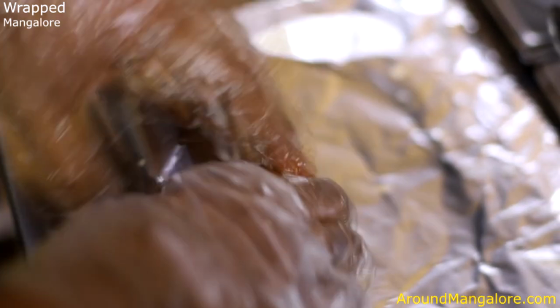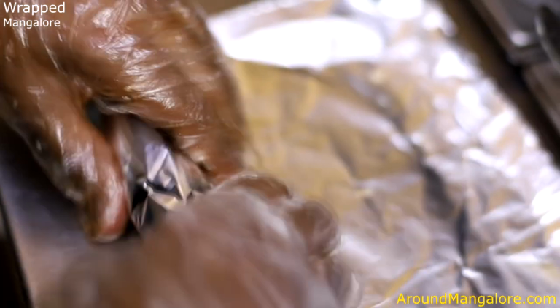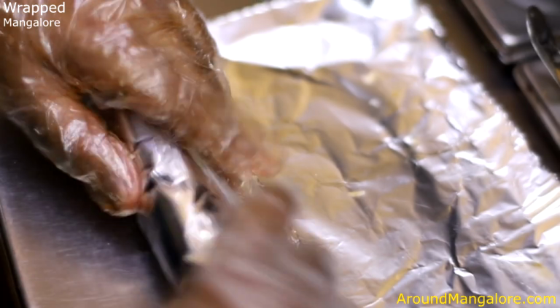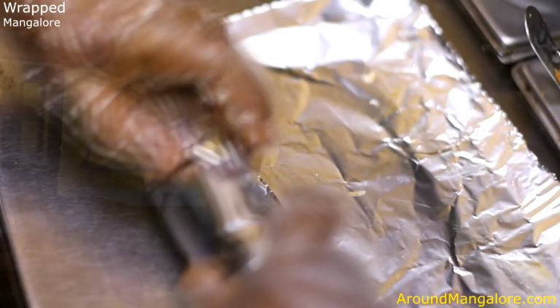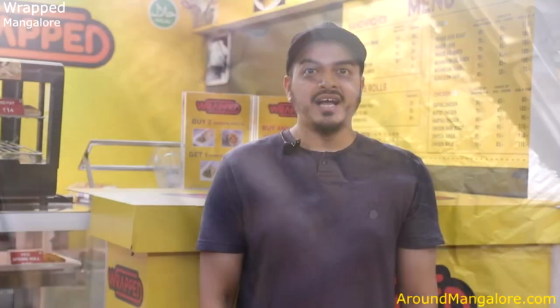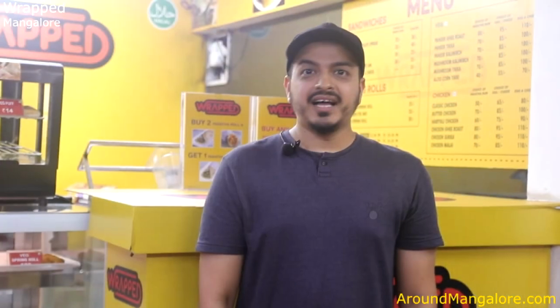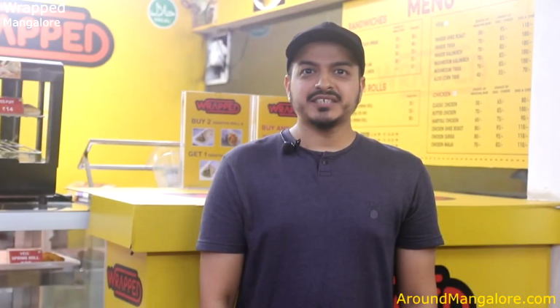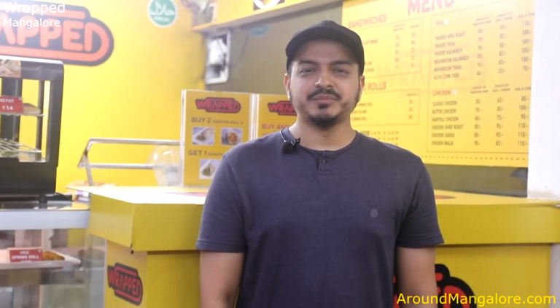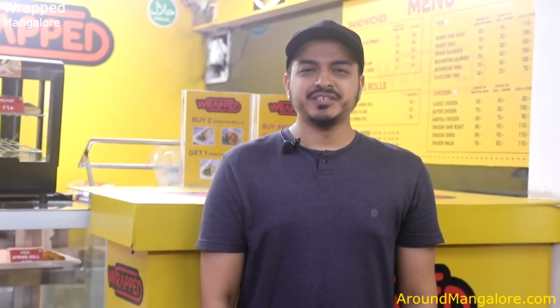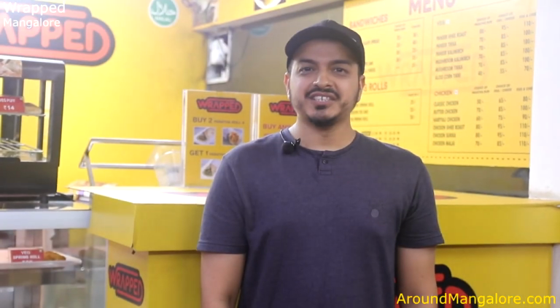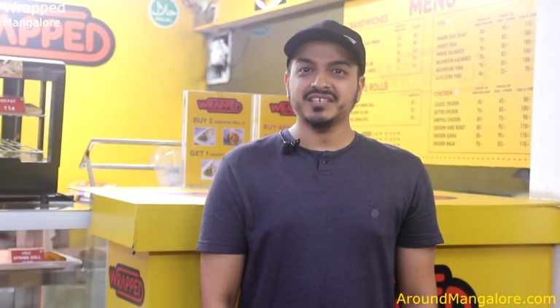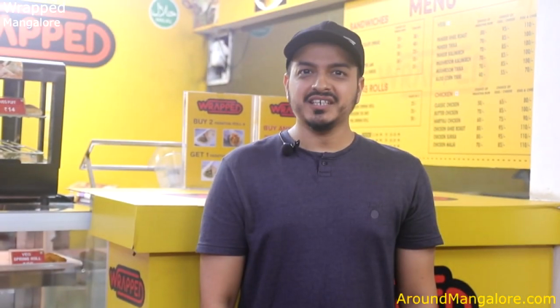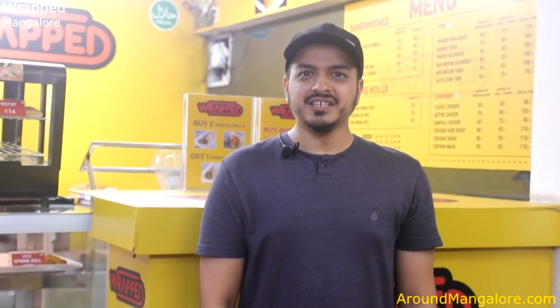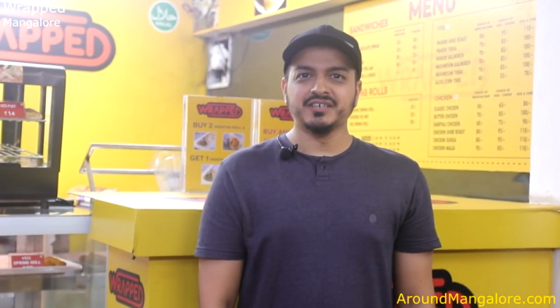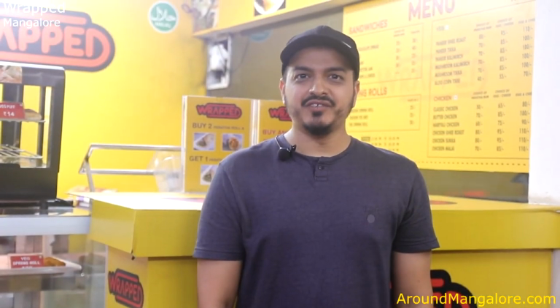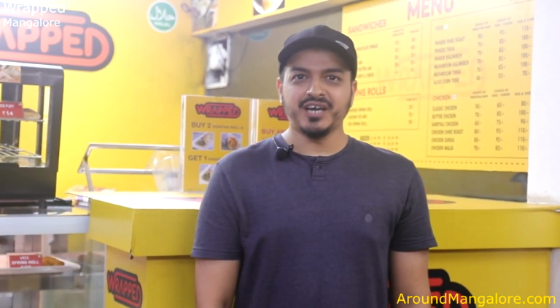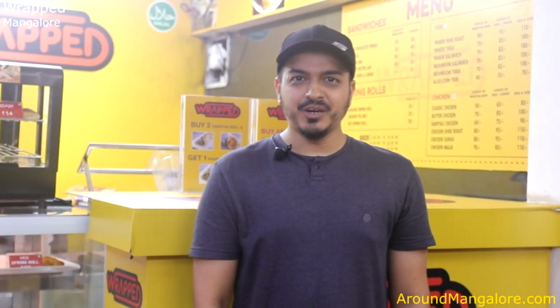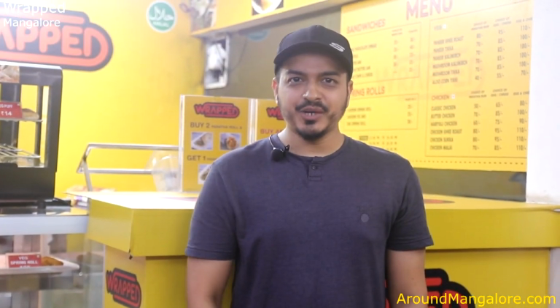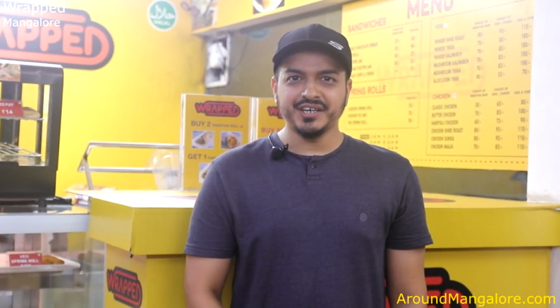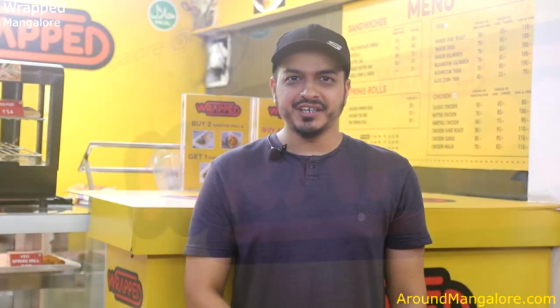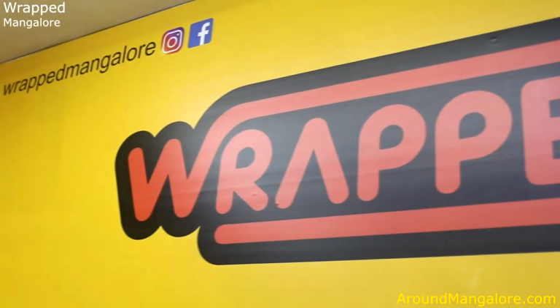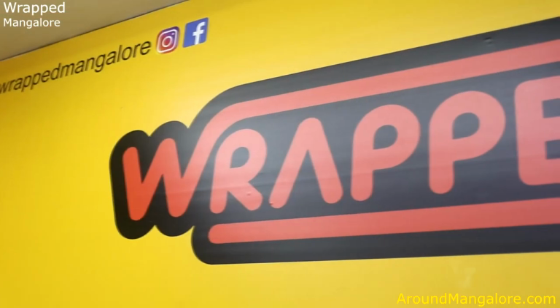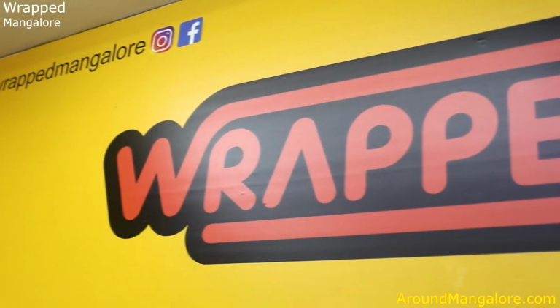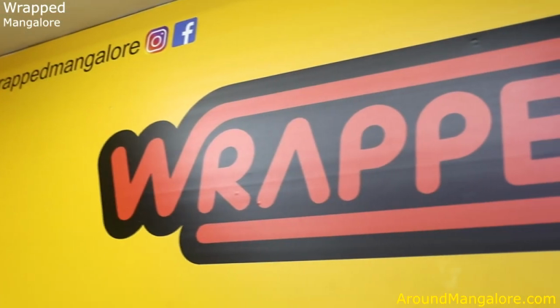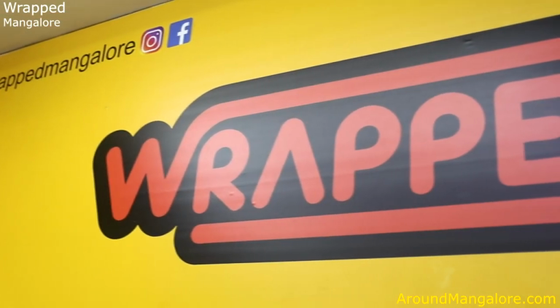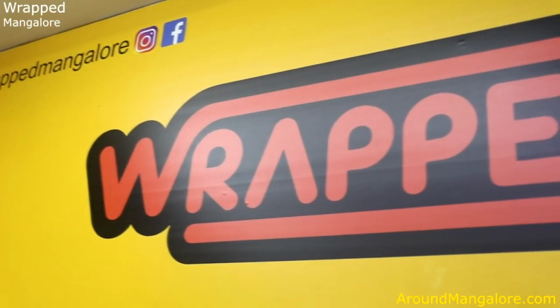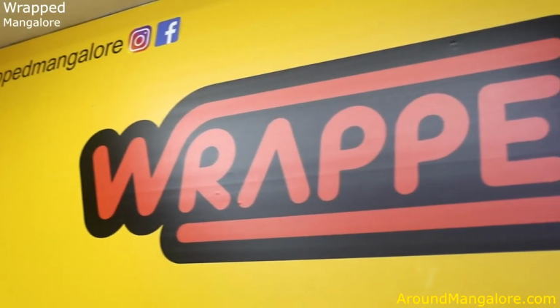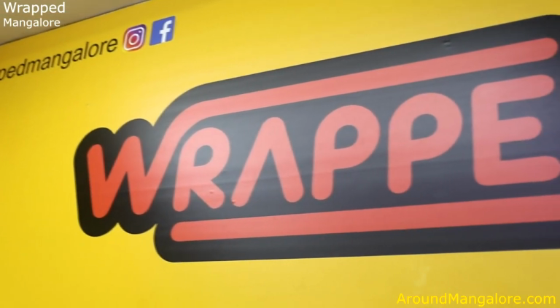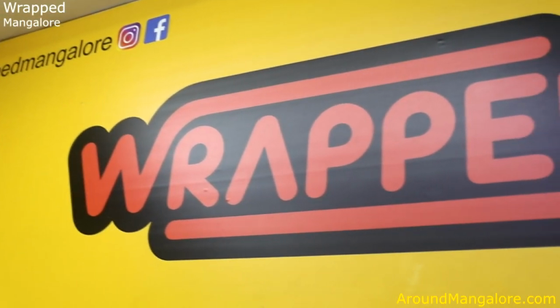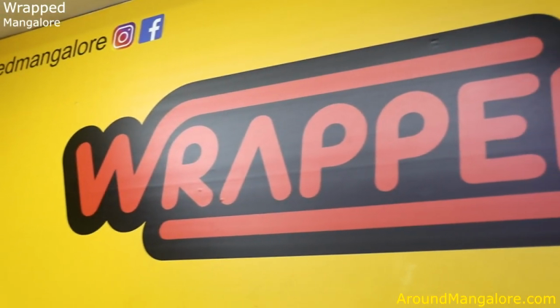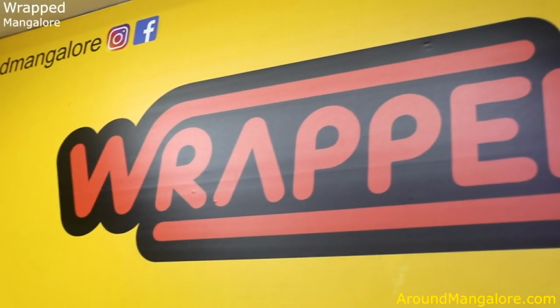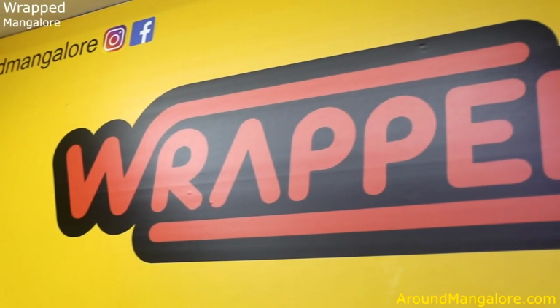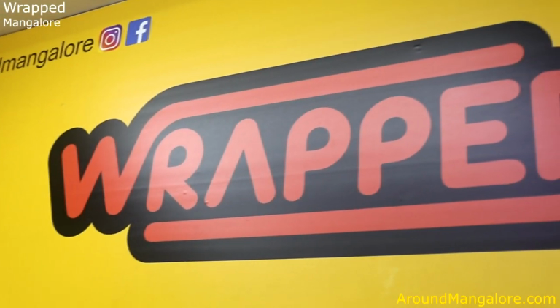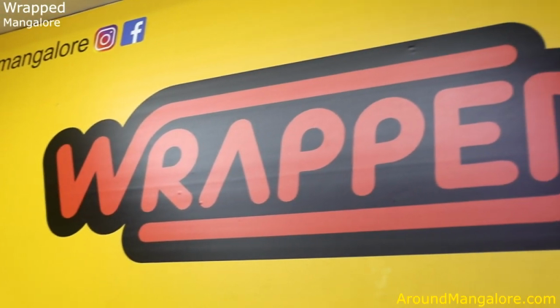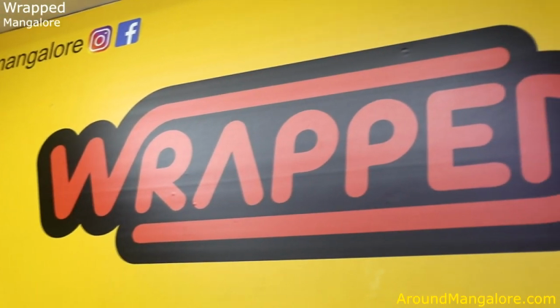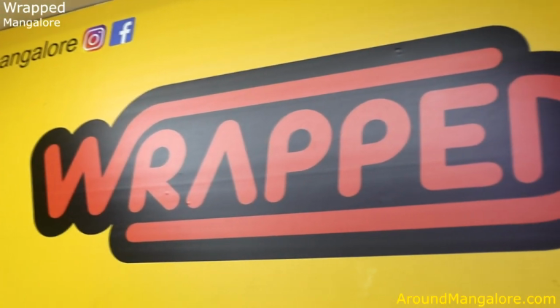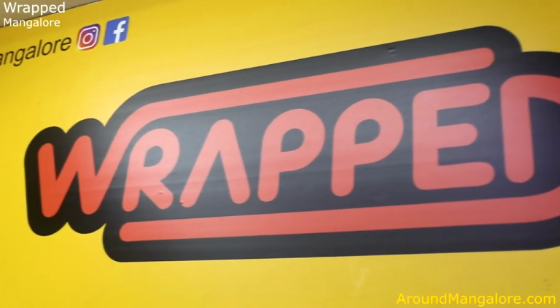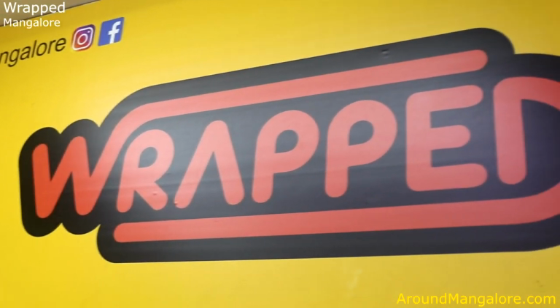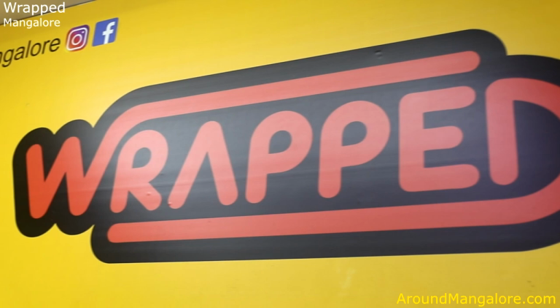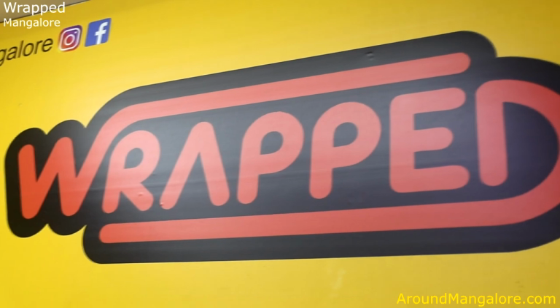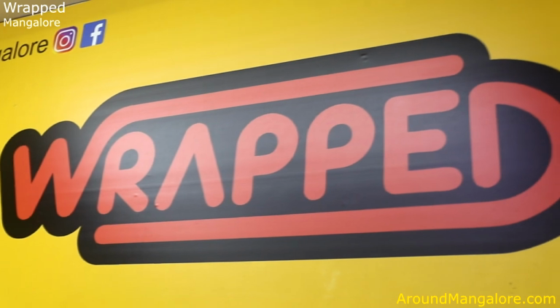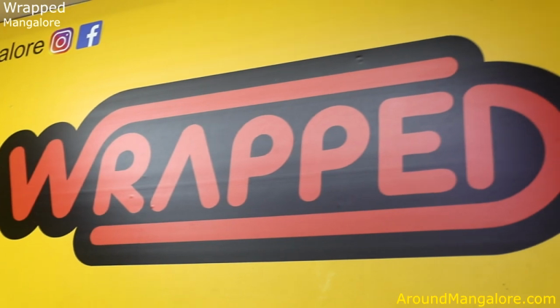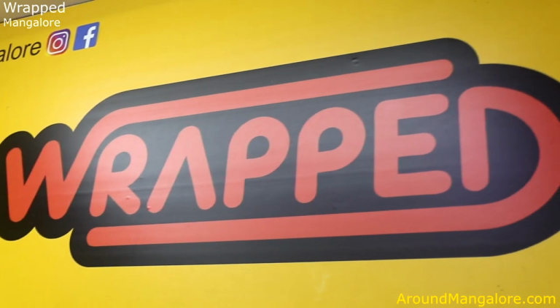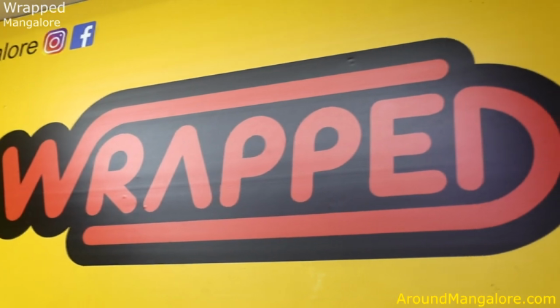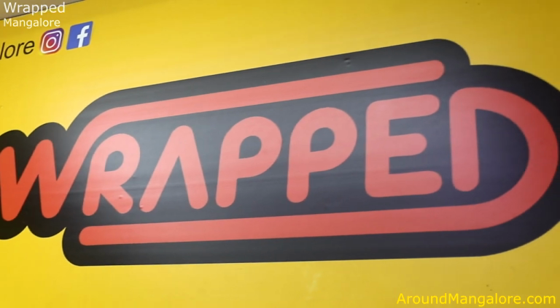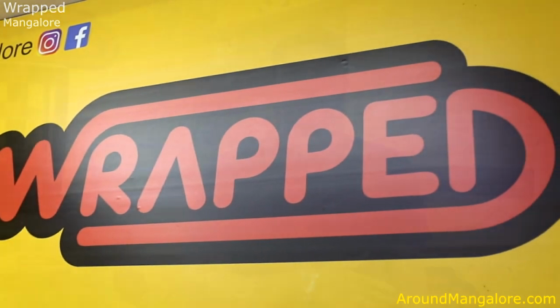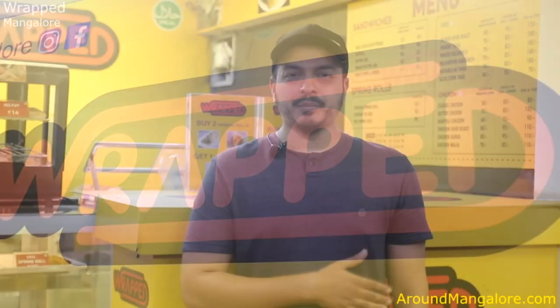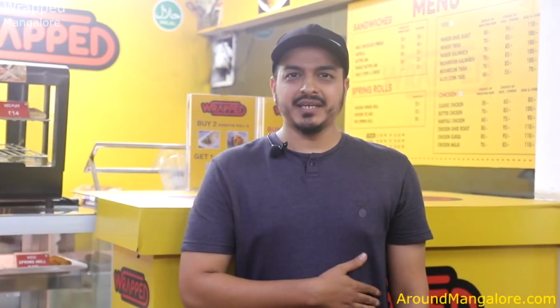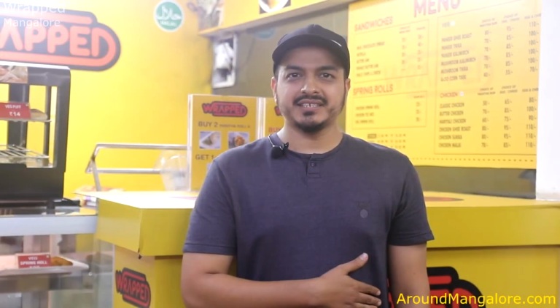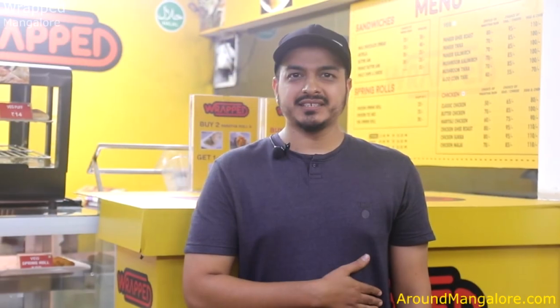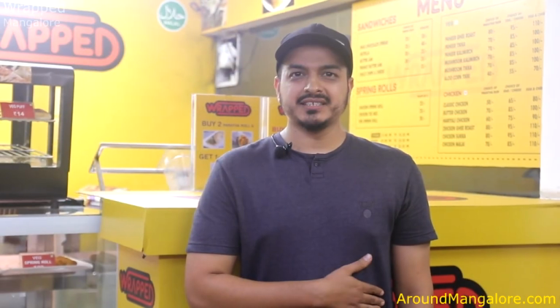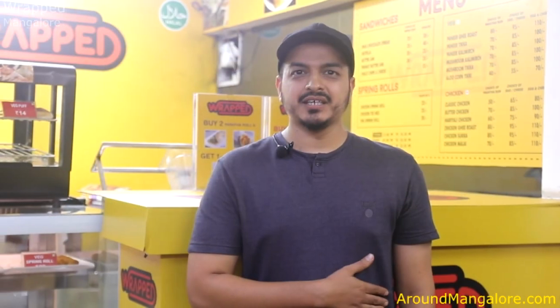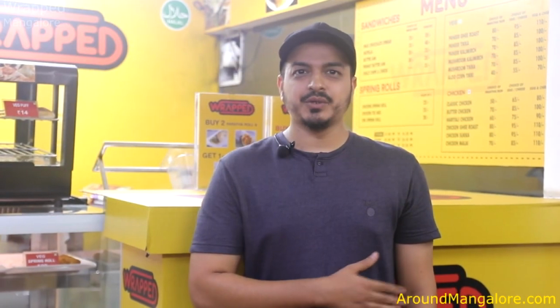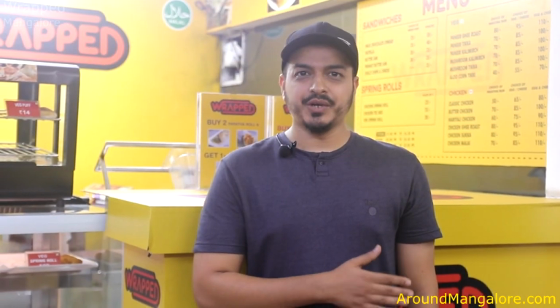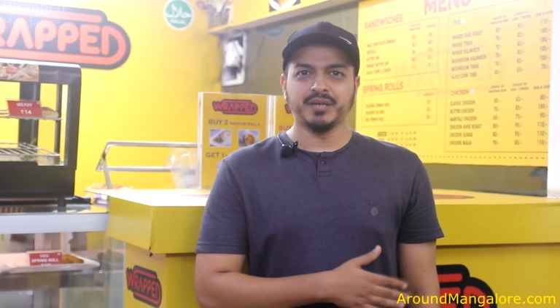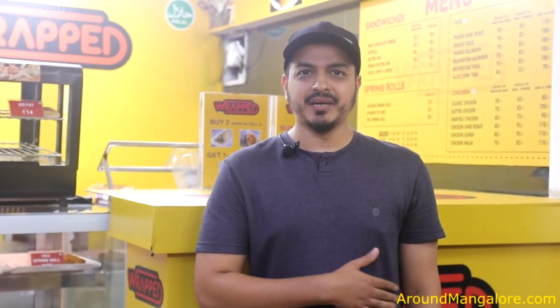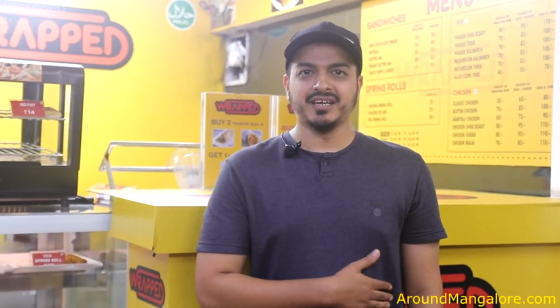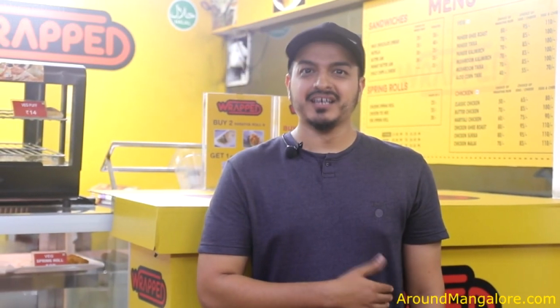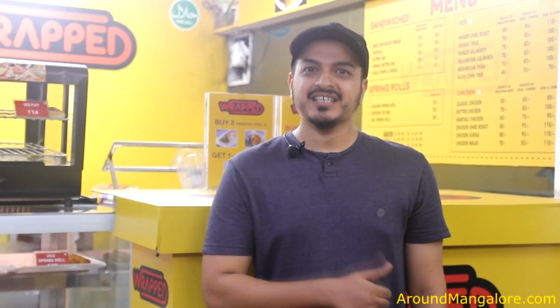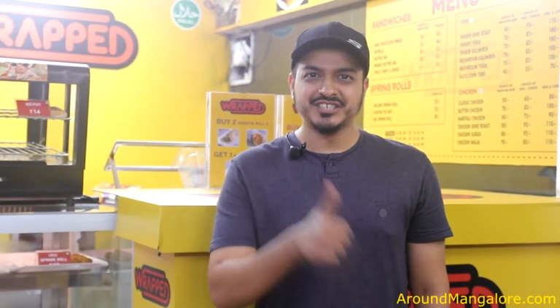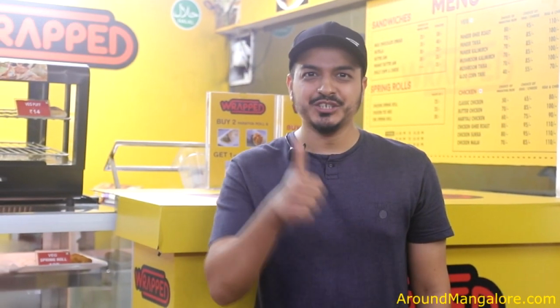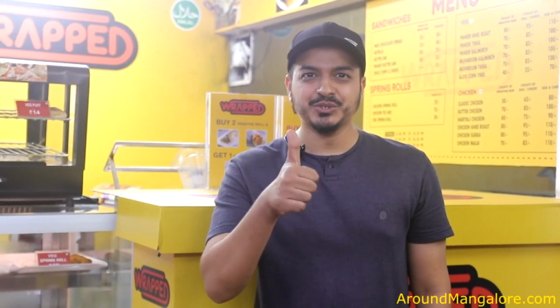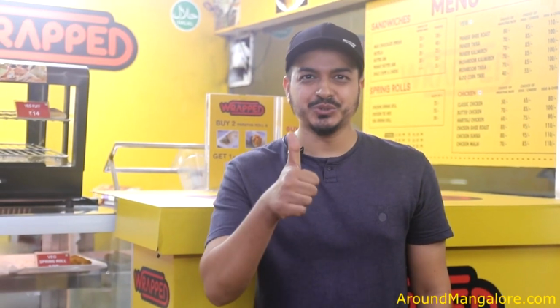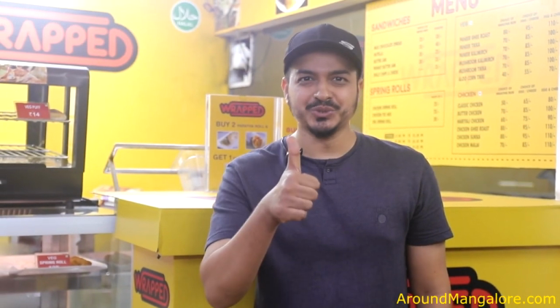As mentioned earlier, we are located here inside Hangyo Ice Cream, Besant Complex, Kodal Bell. See you soon.